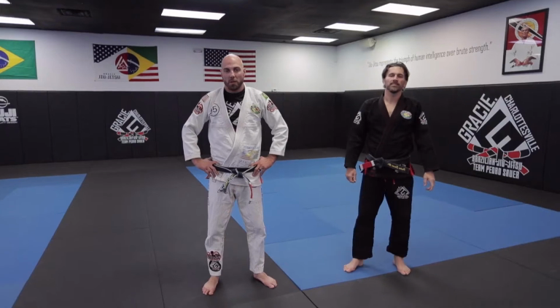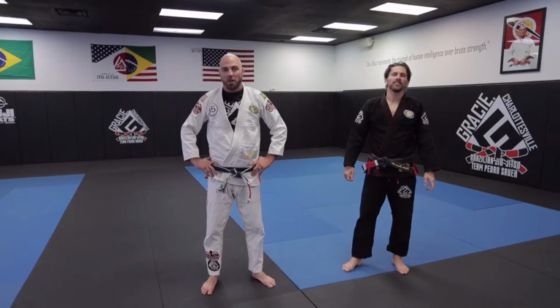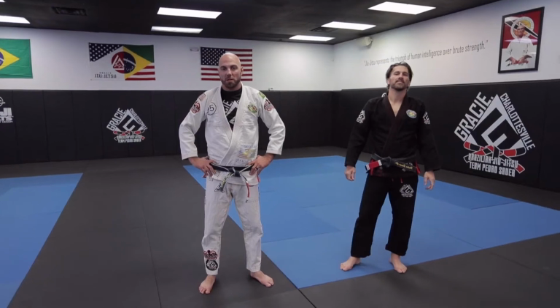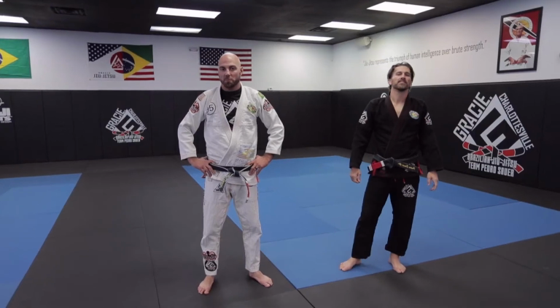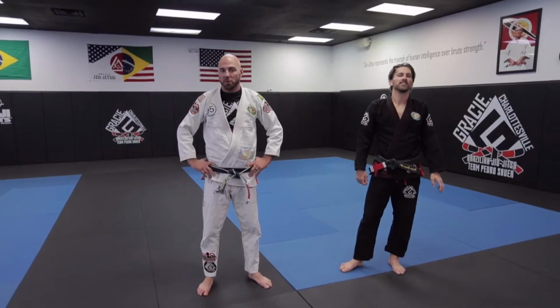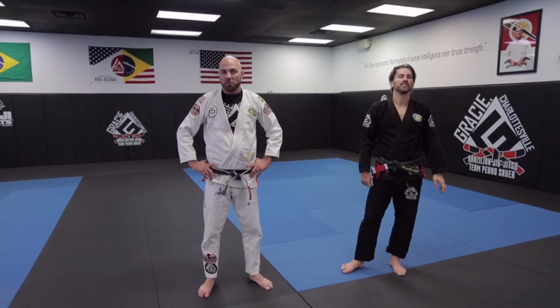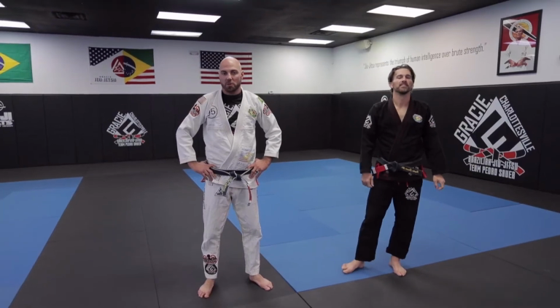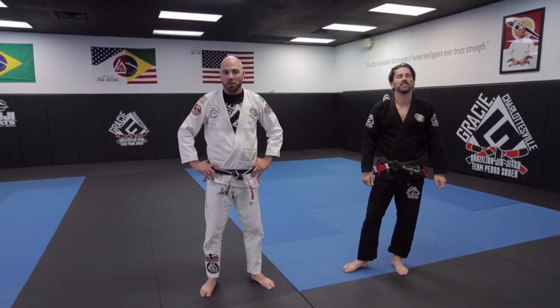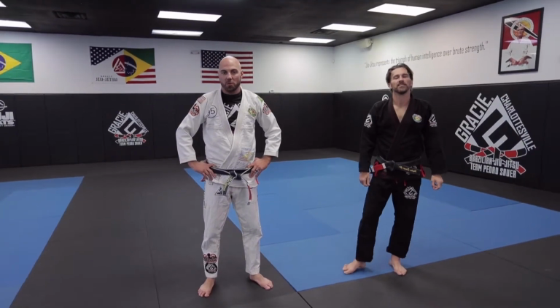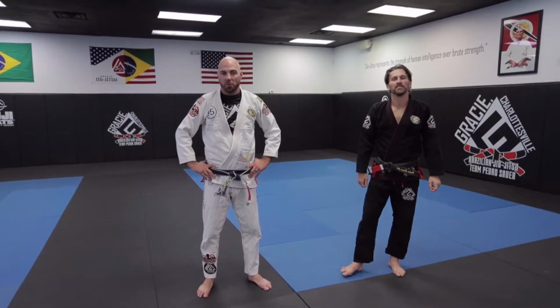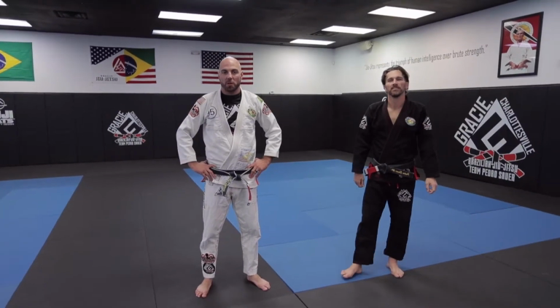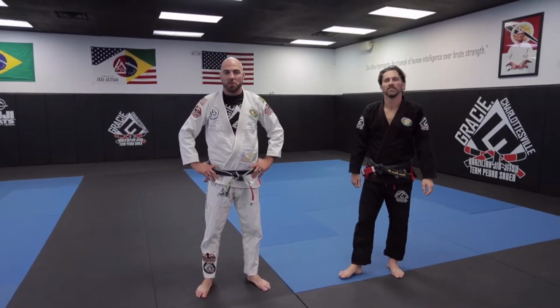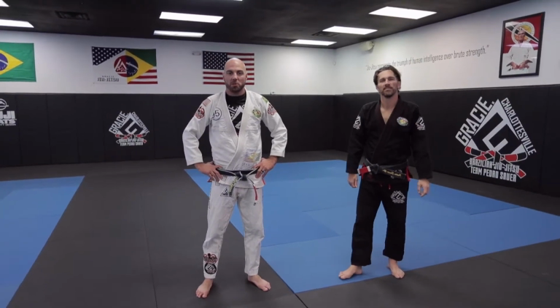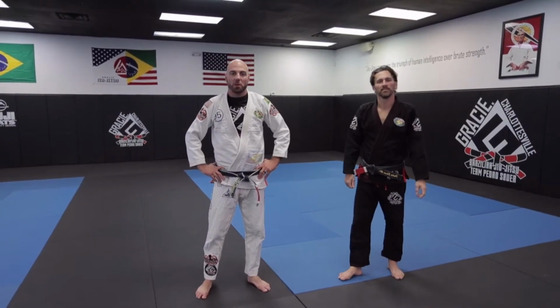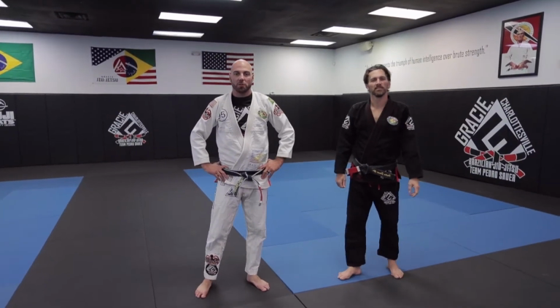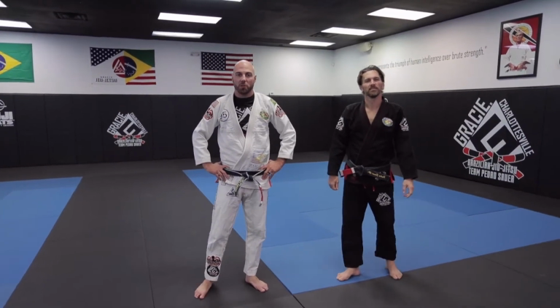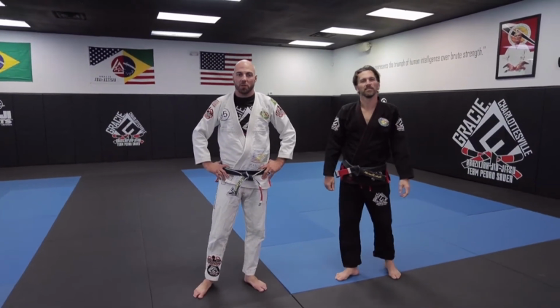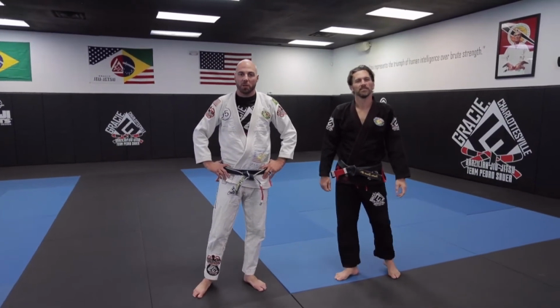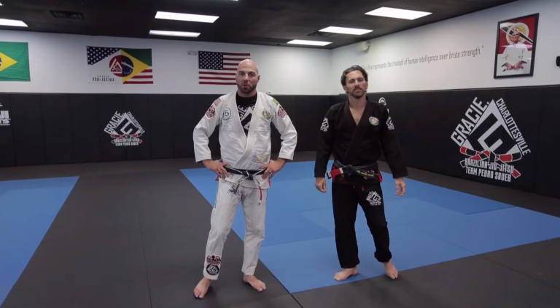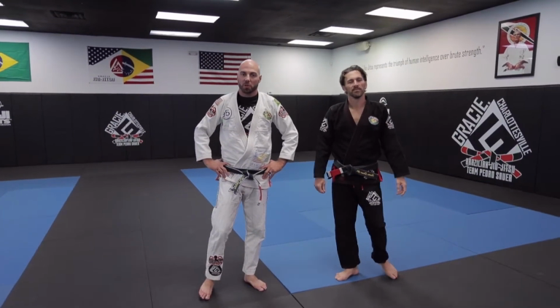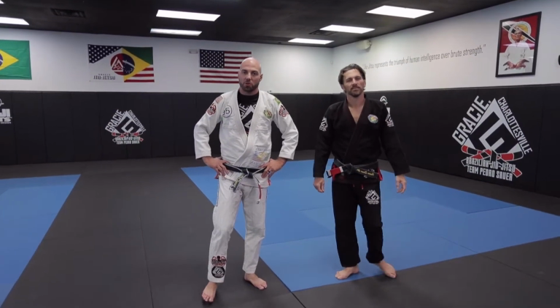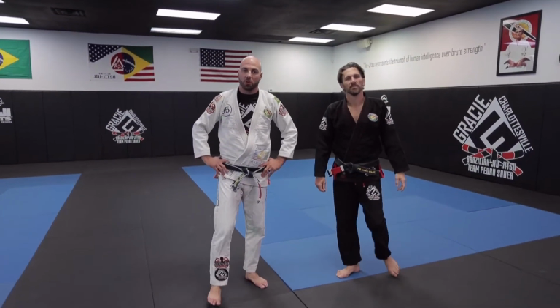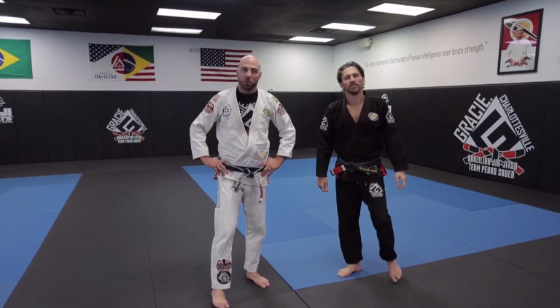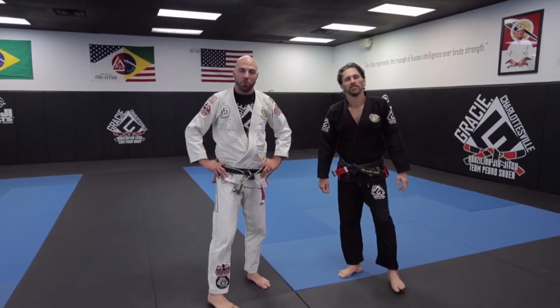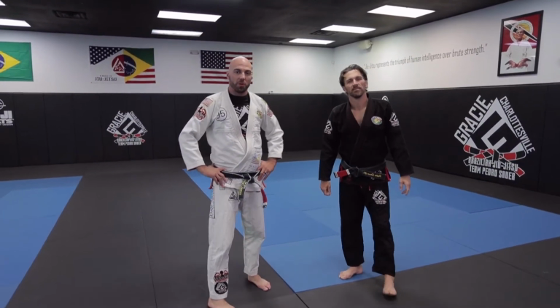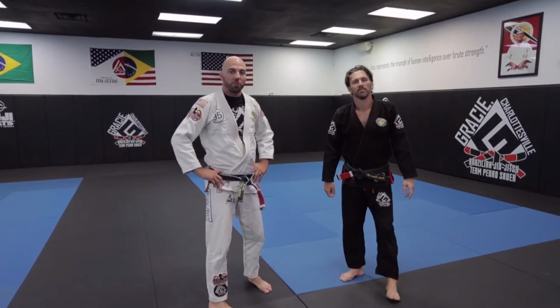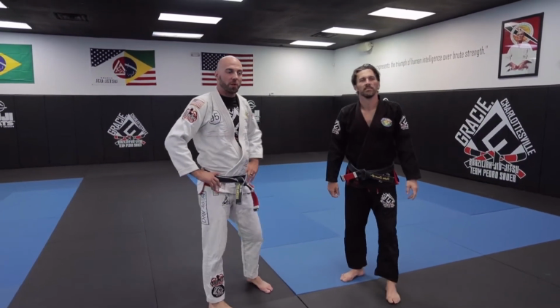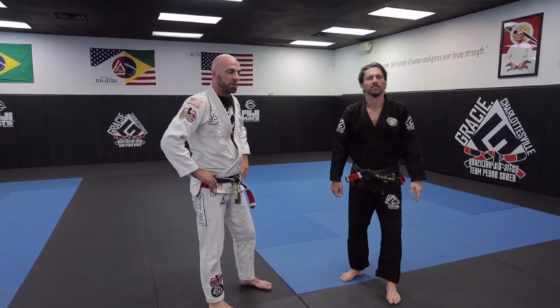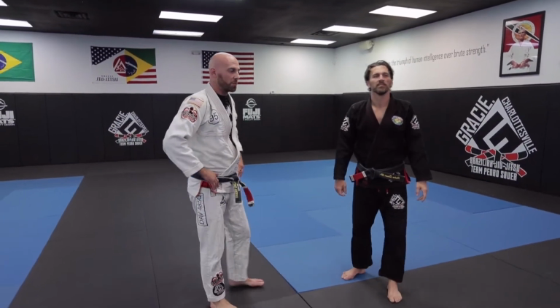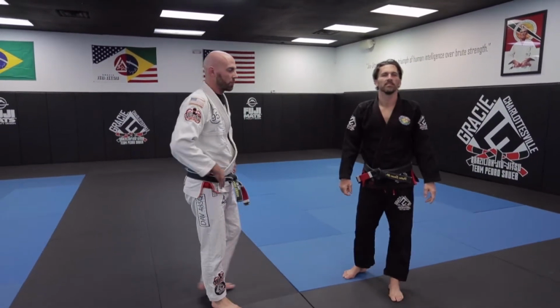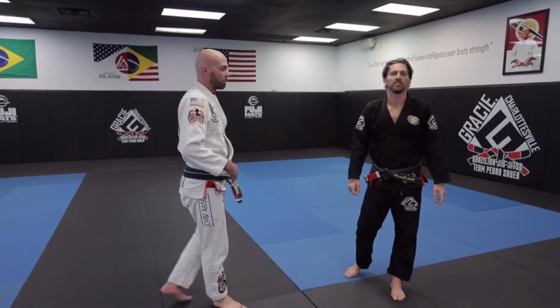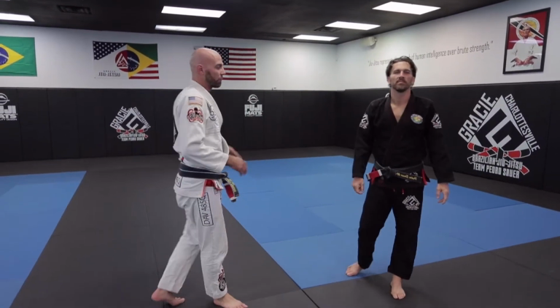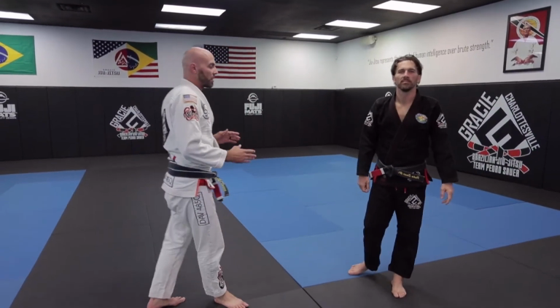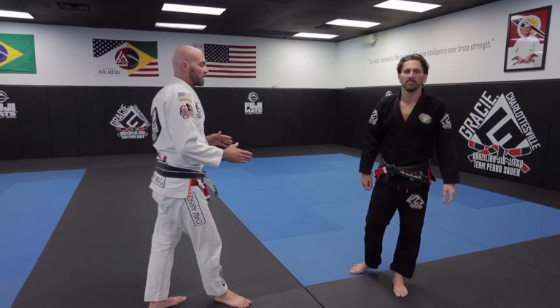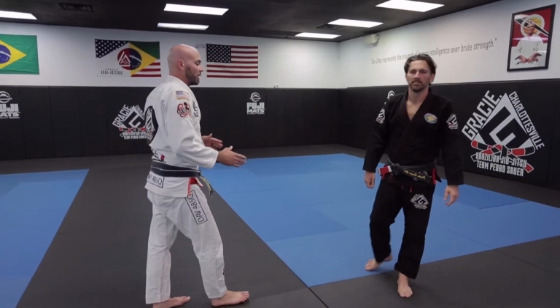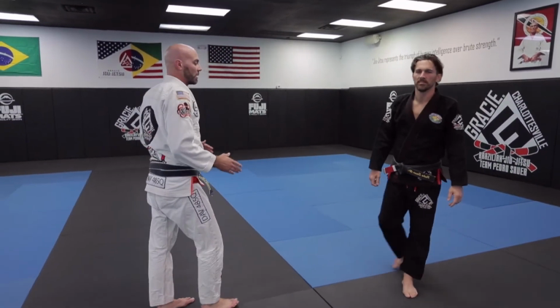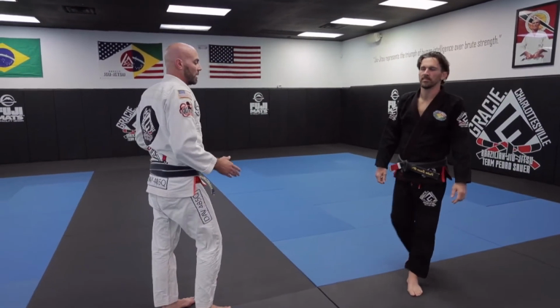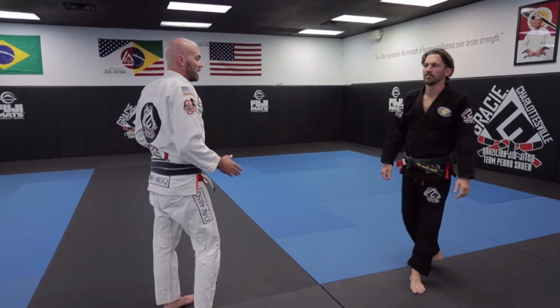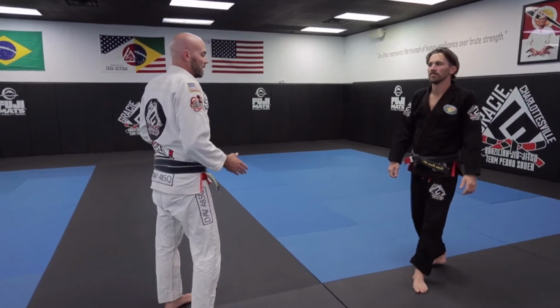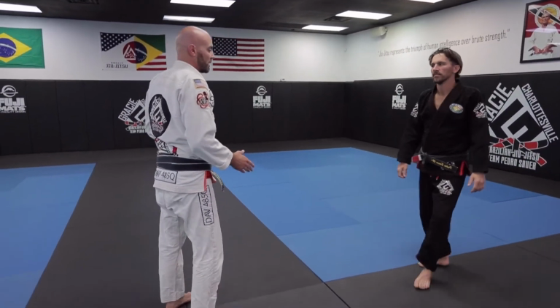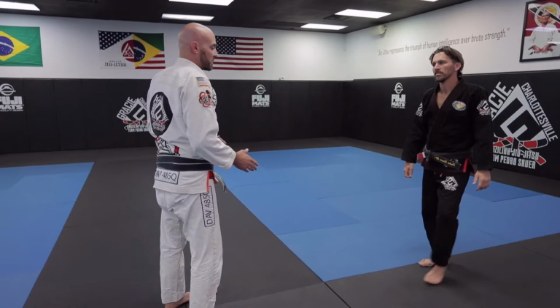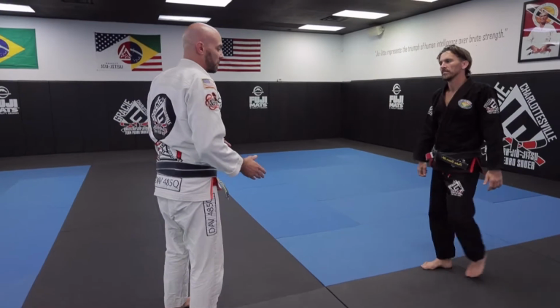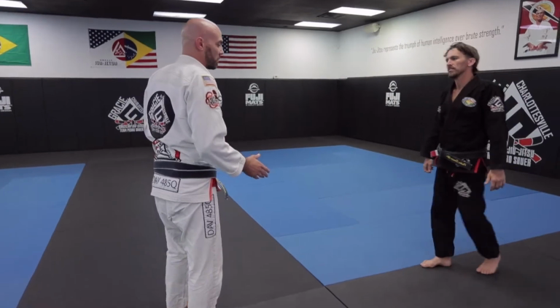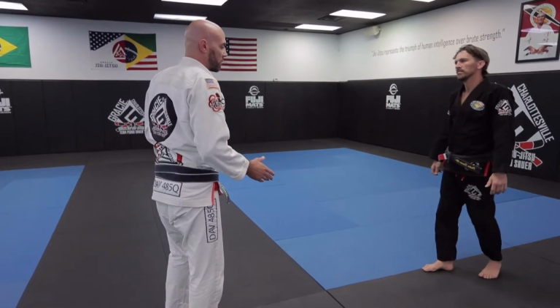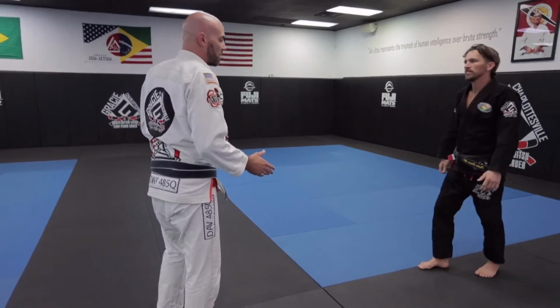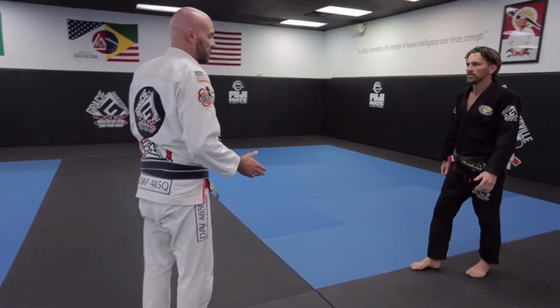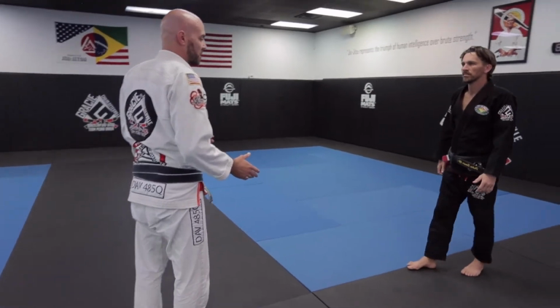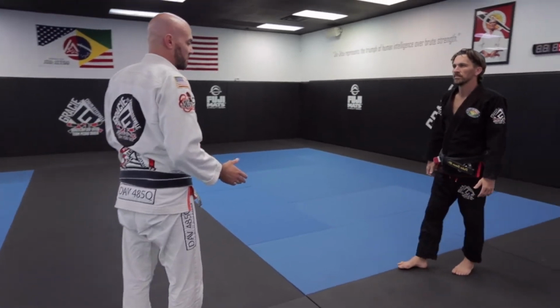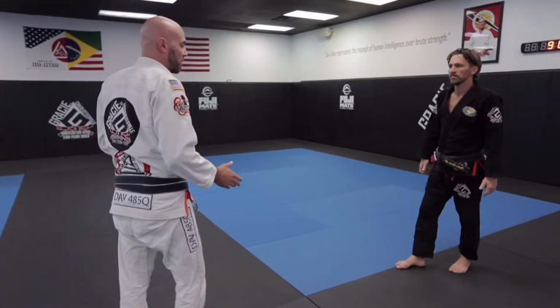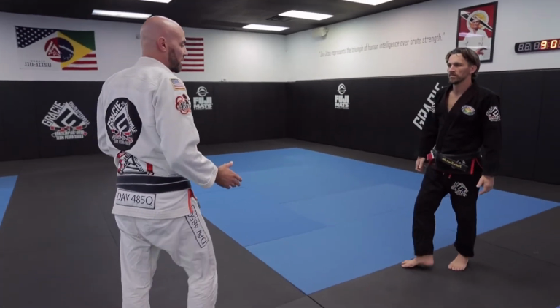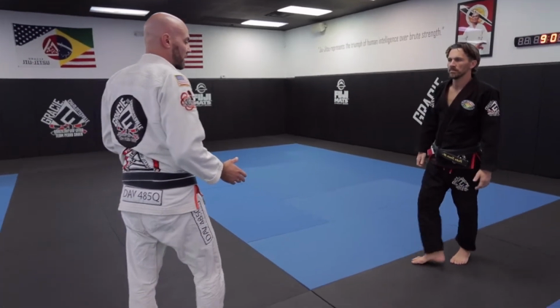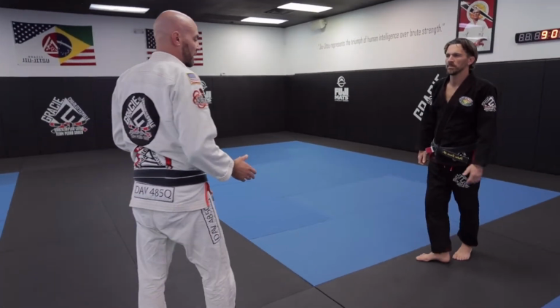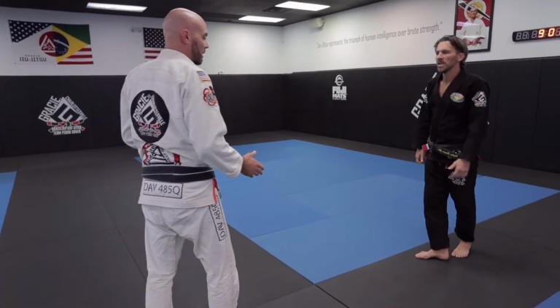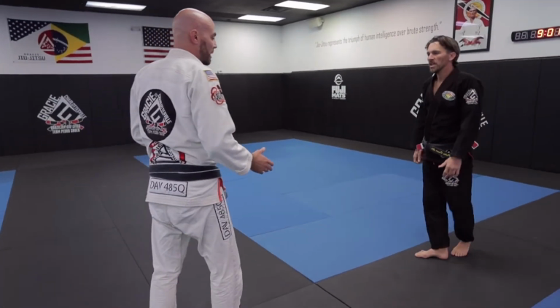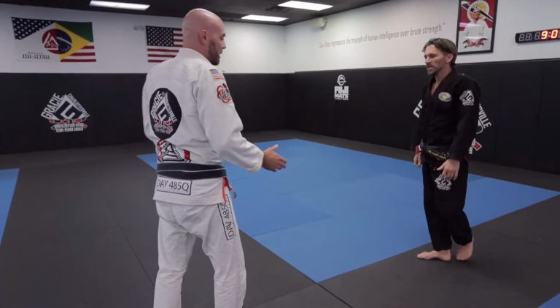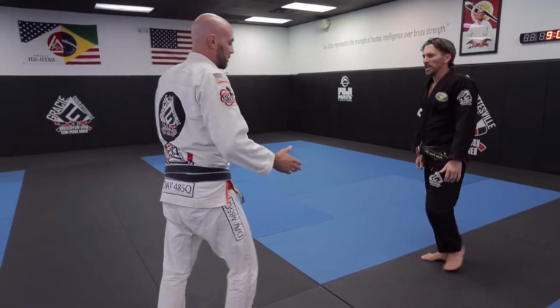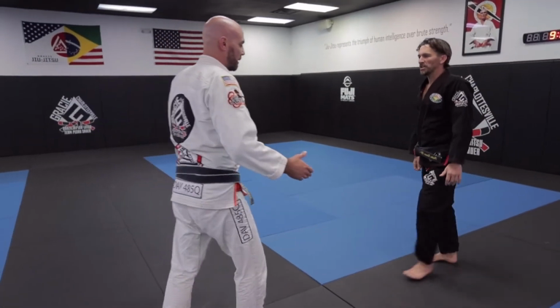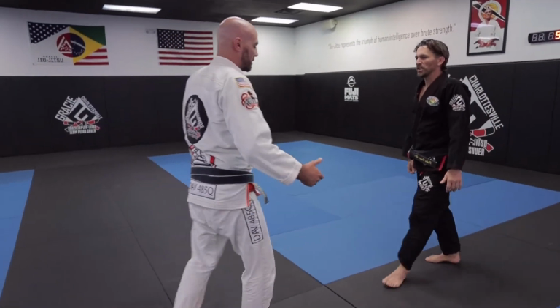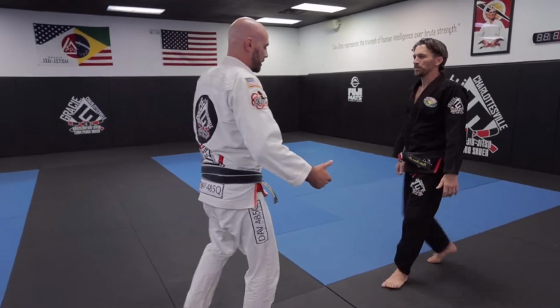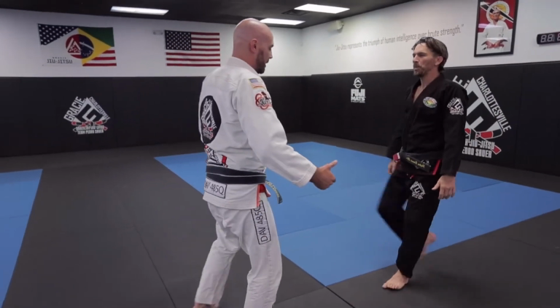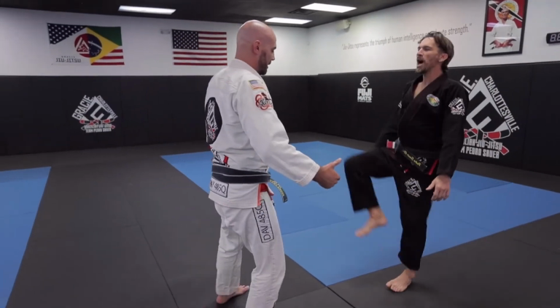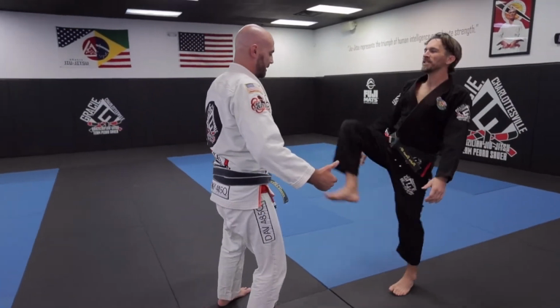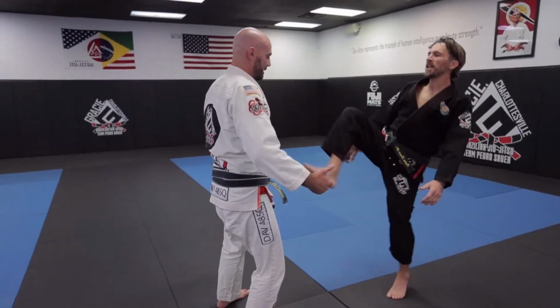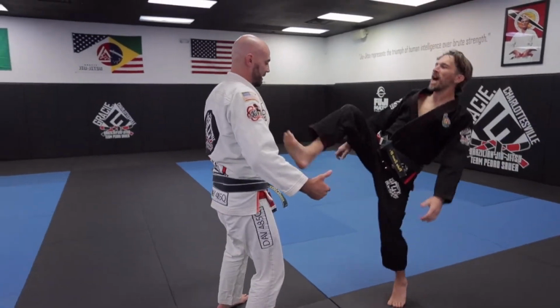Hey guys, Brent and Sean here with Gracie Charlottesville. Today we're going to show you the defense for the front kick. Some people call this the Sparta kick. This is Sparta!